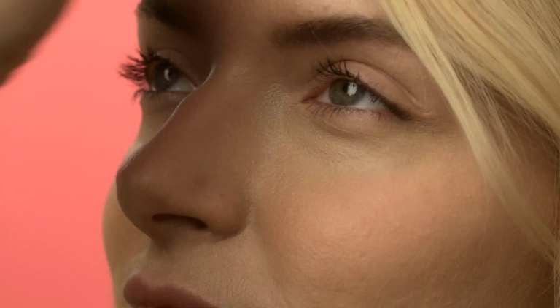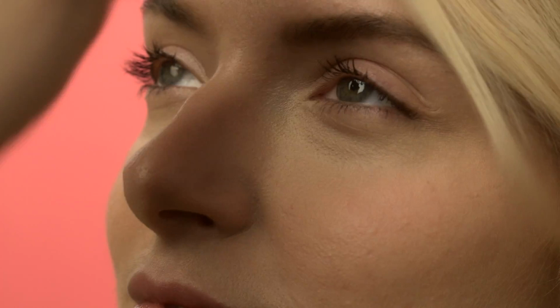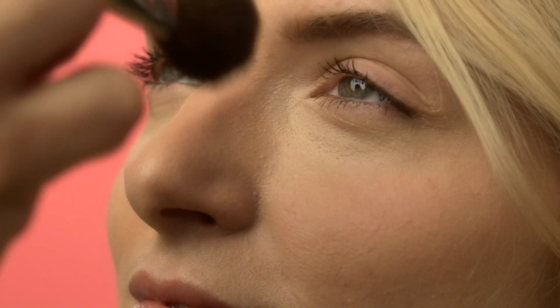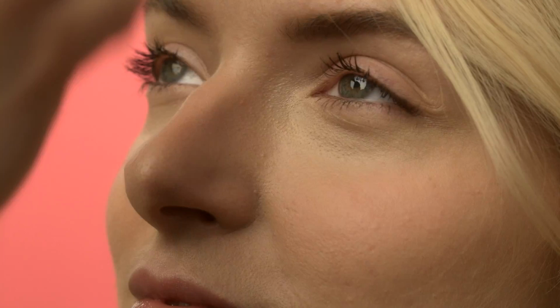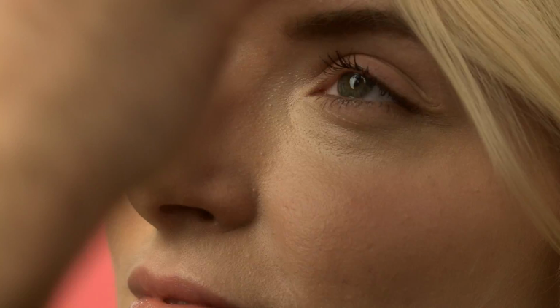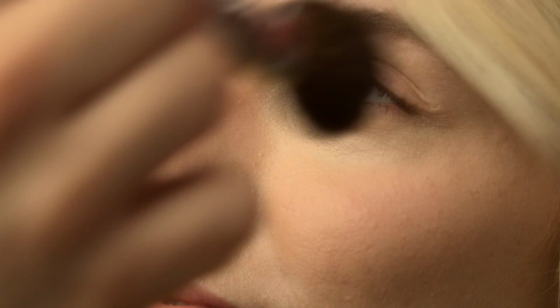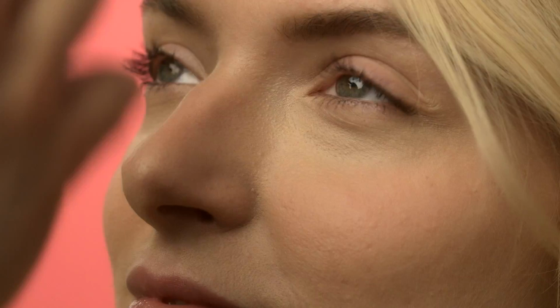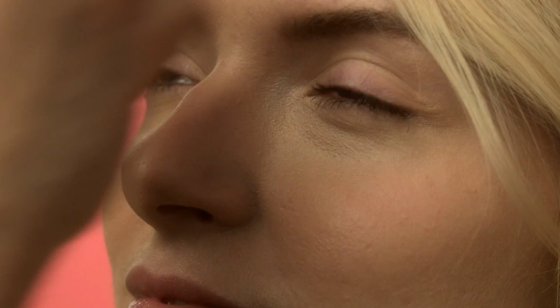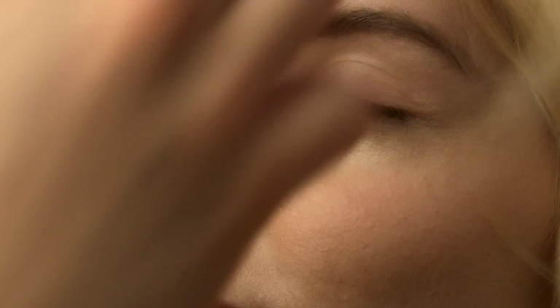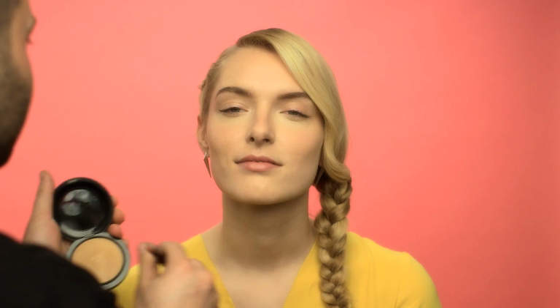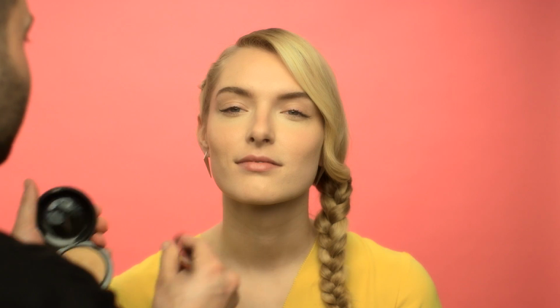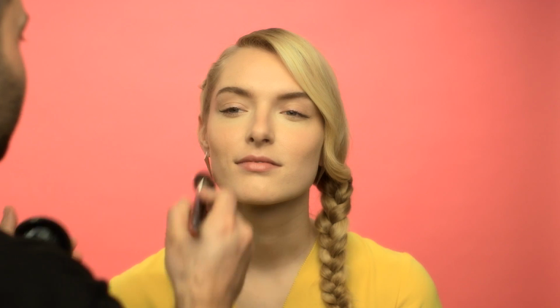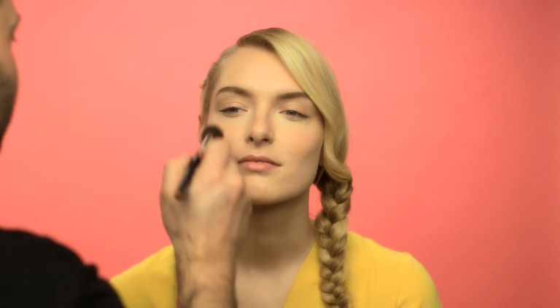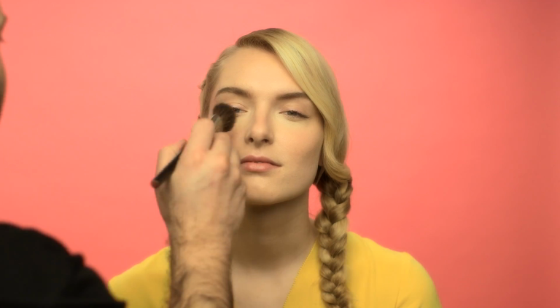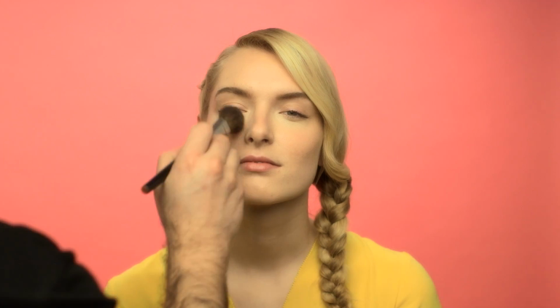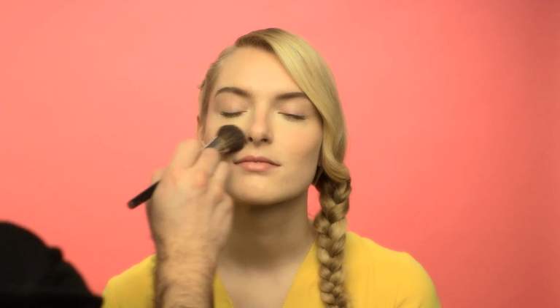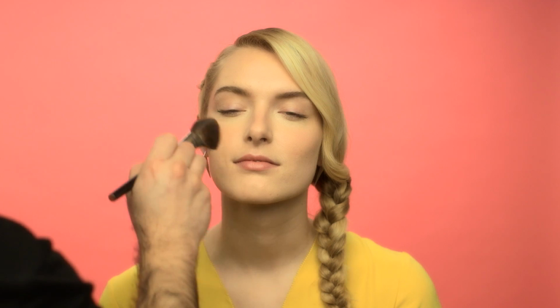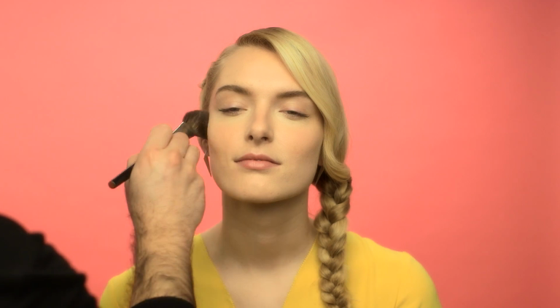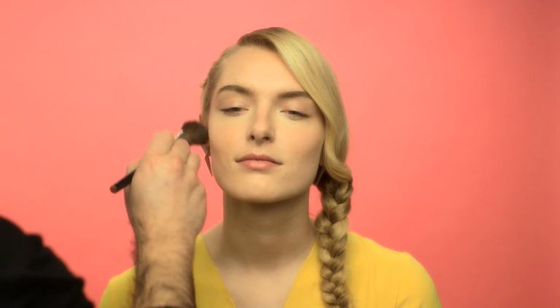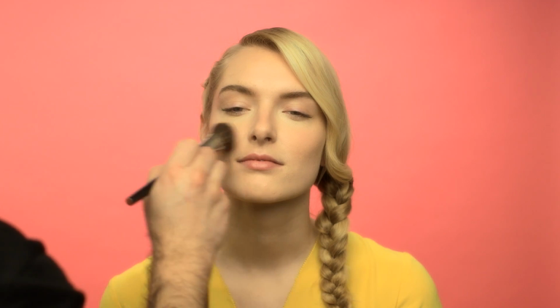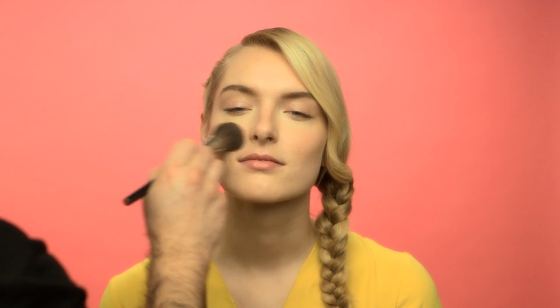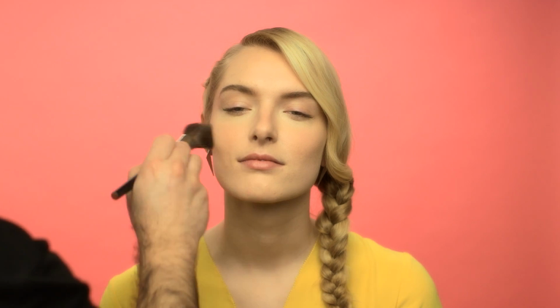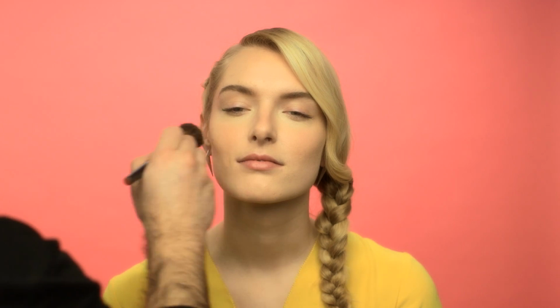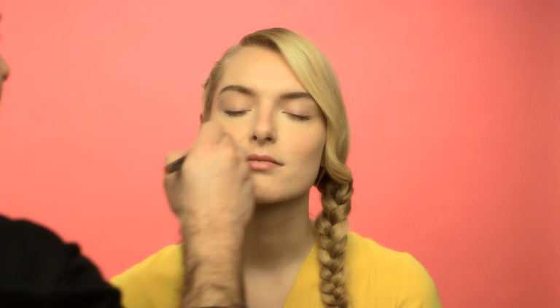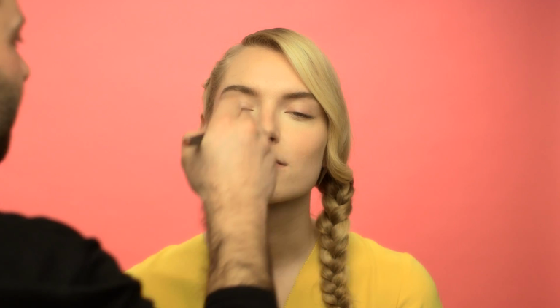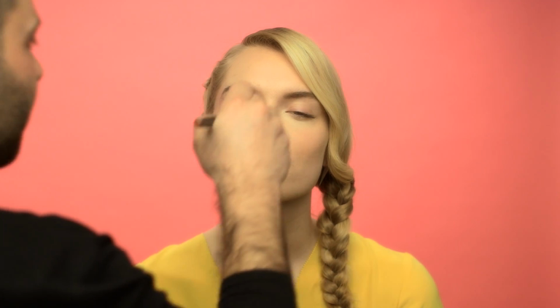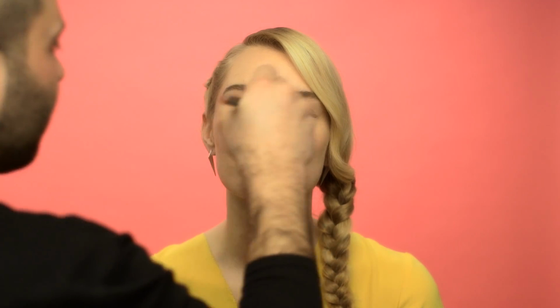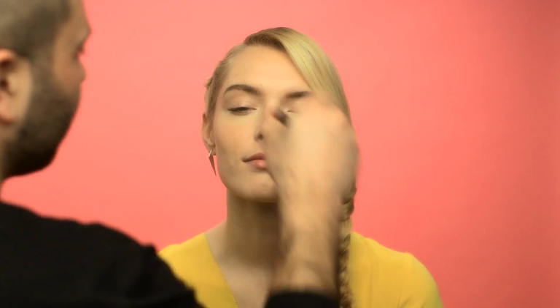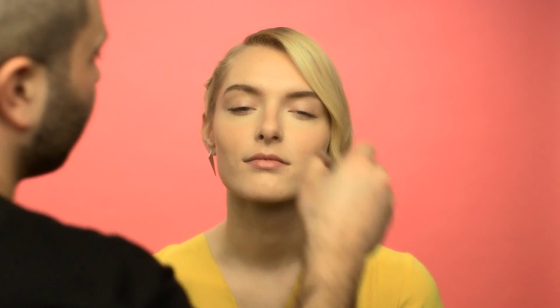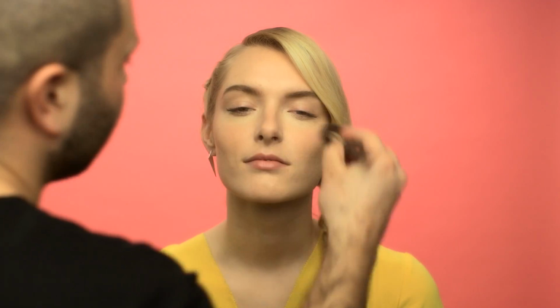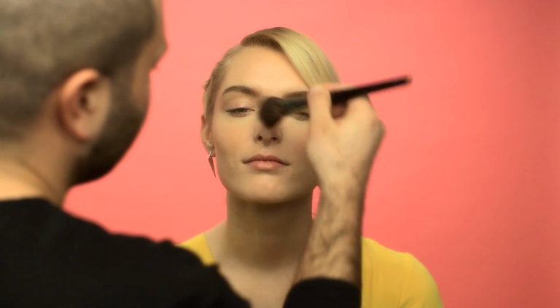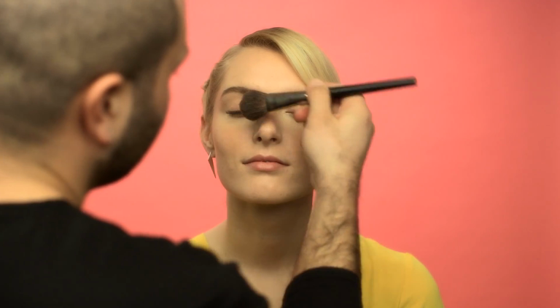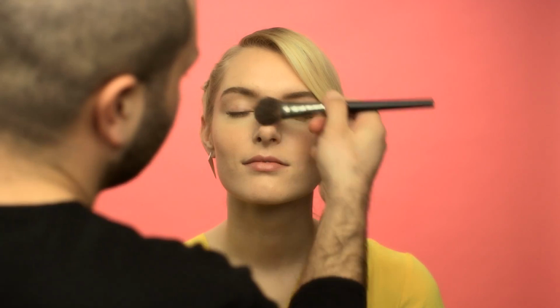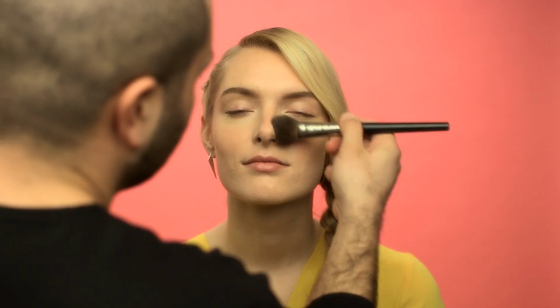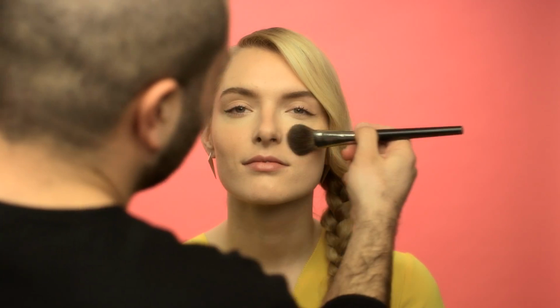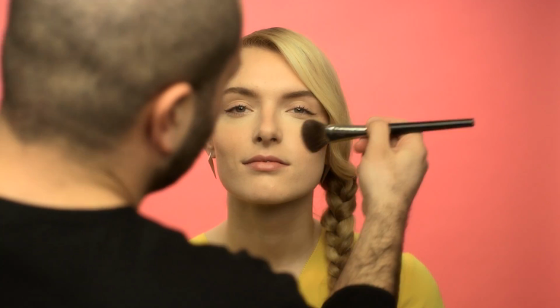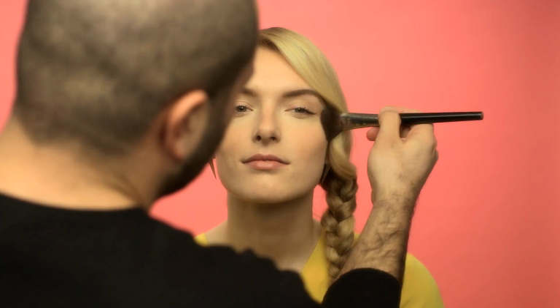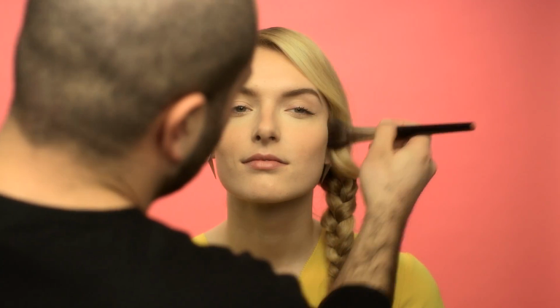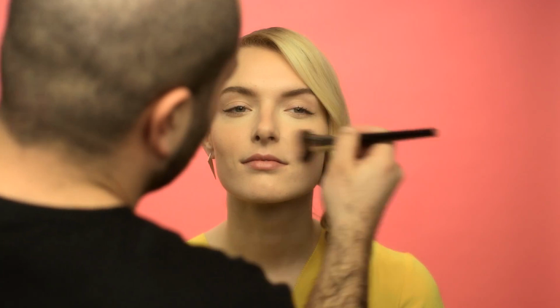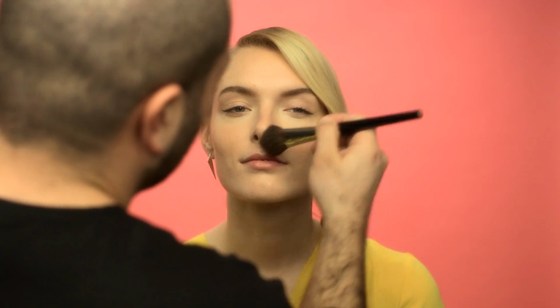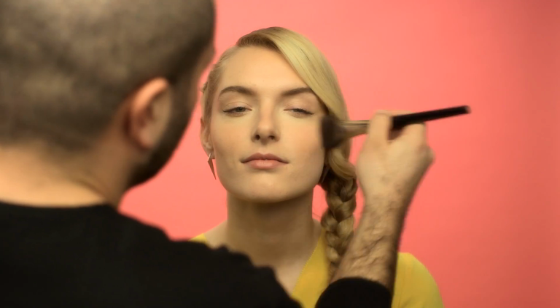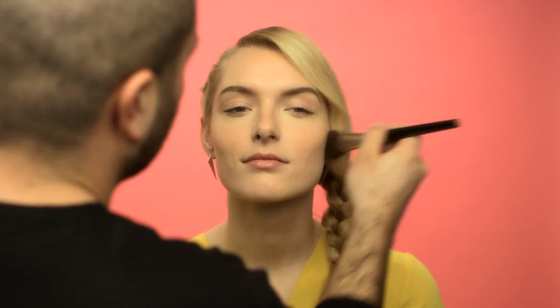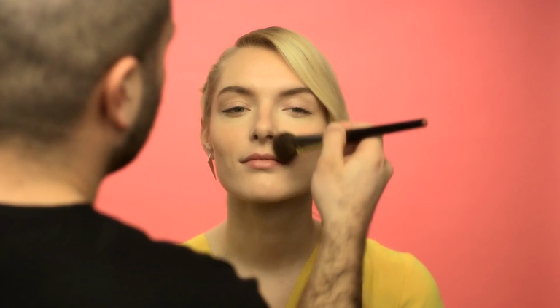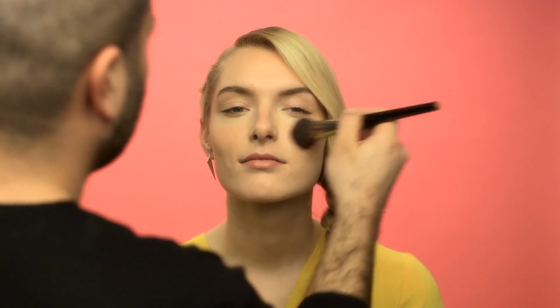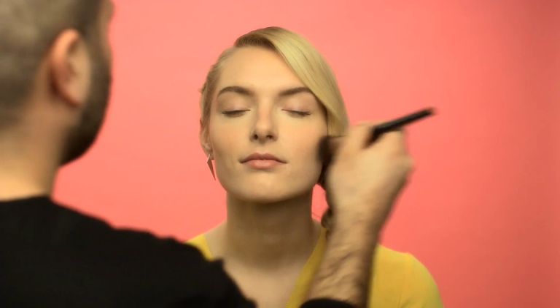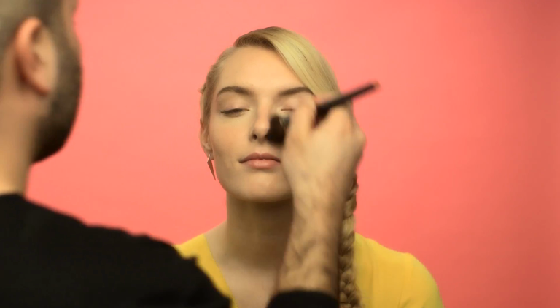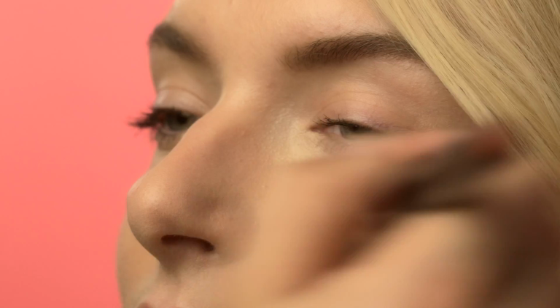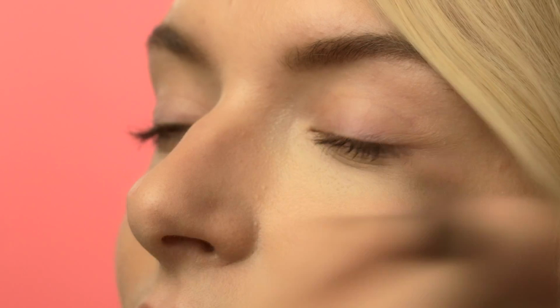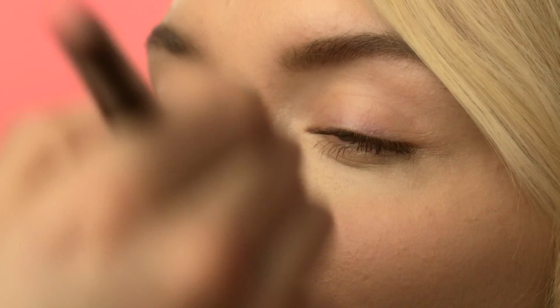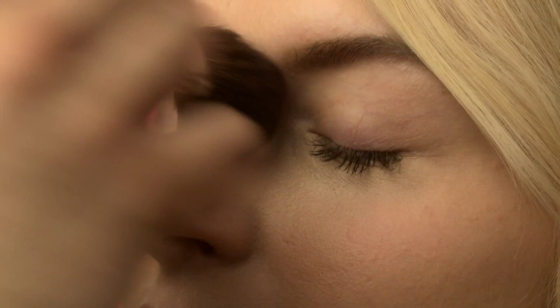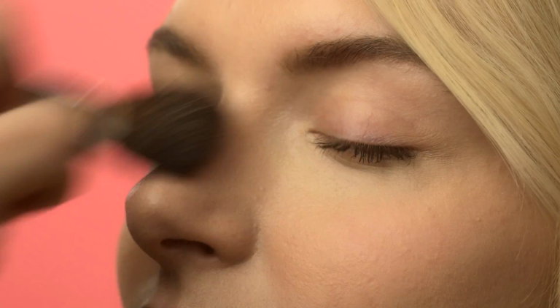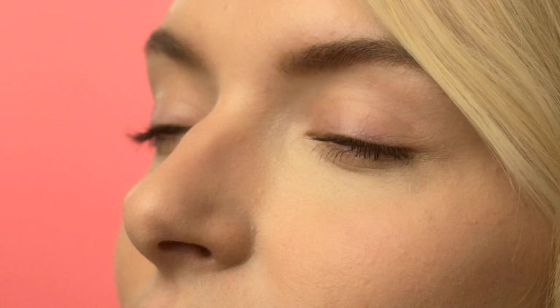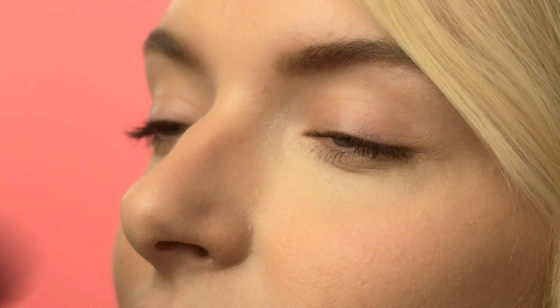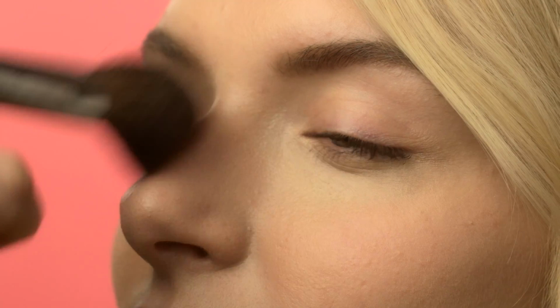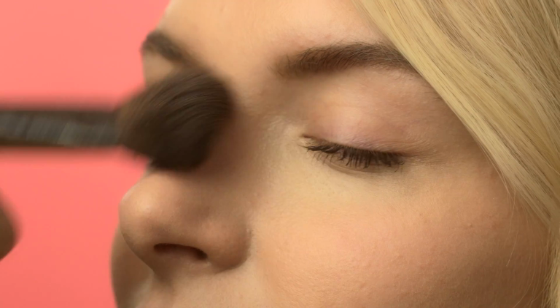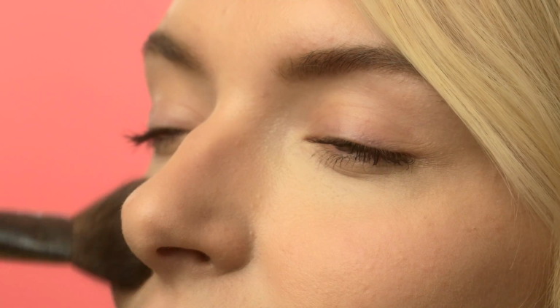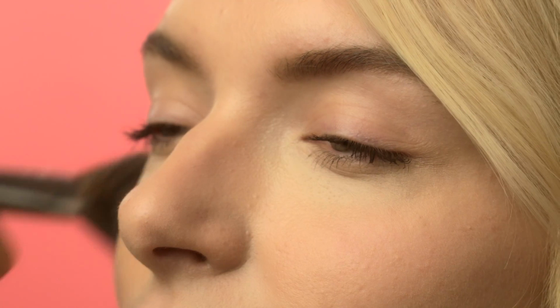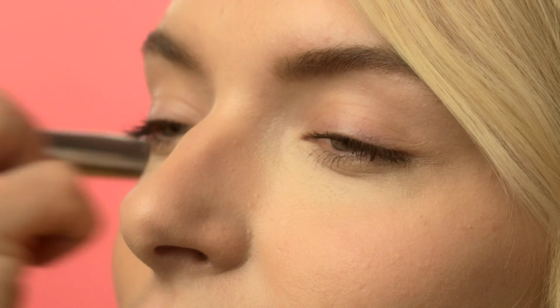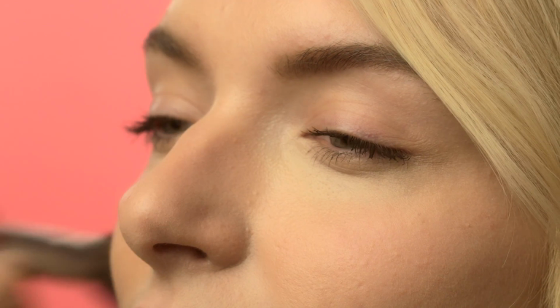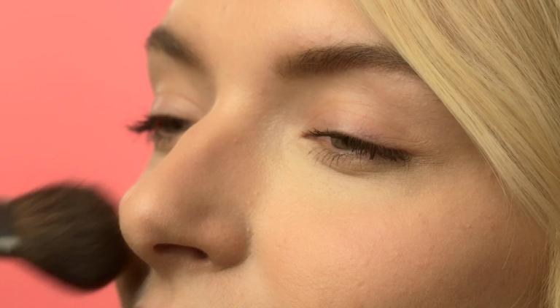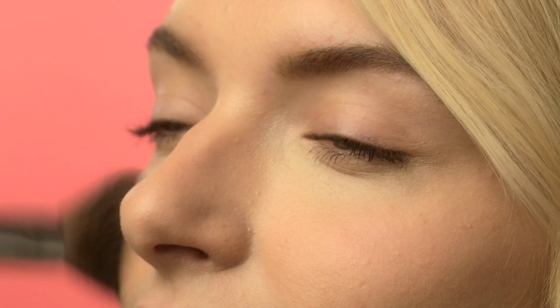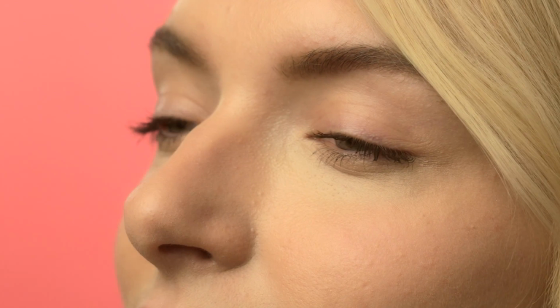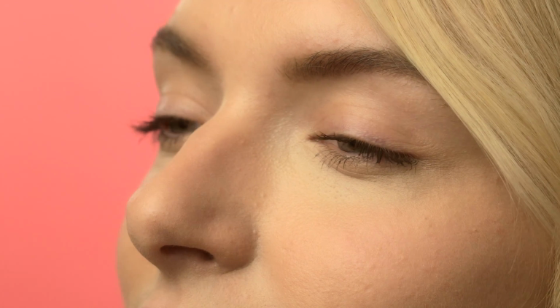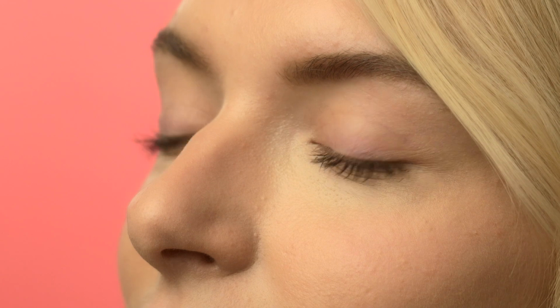In order to do this, apply your favourite matte bronzer down the centre of your face, across your cheeks and the bridge of your nose where the sun naturally hits.